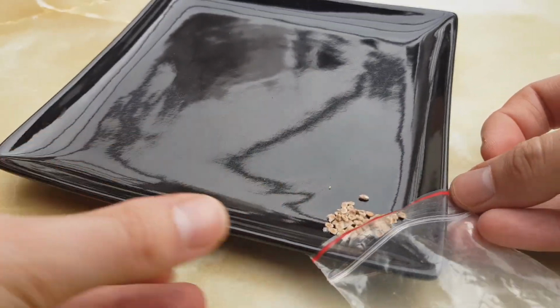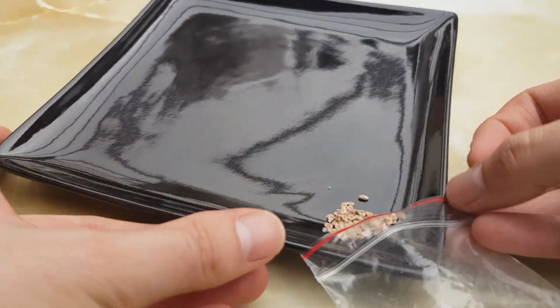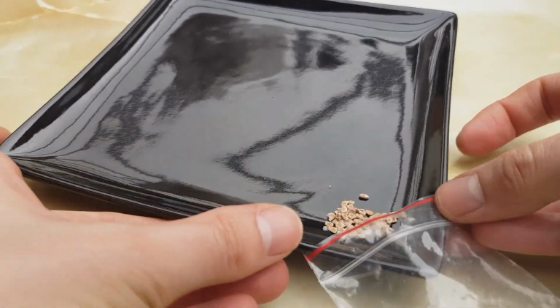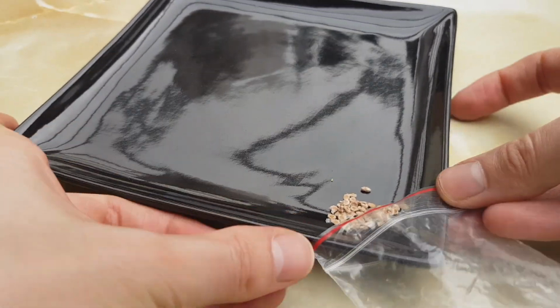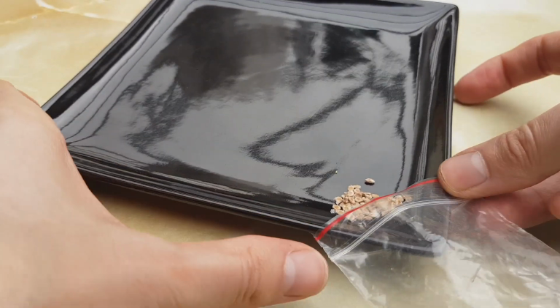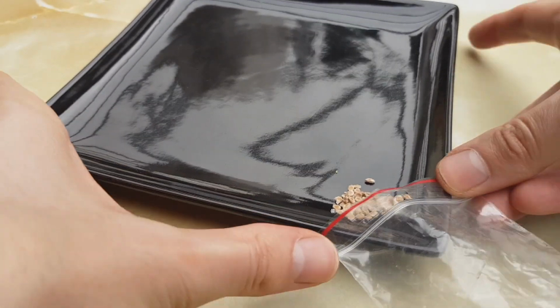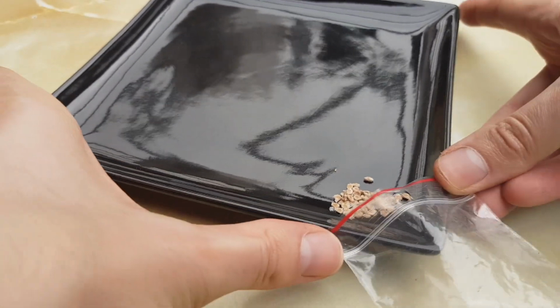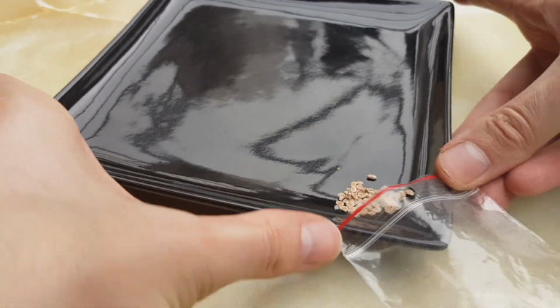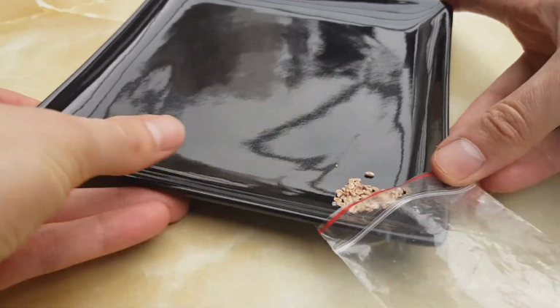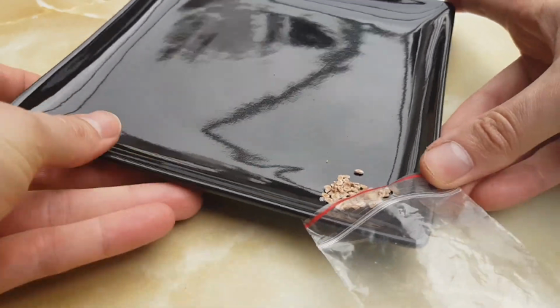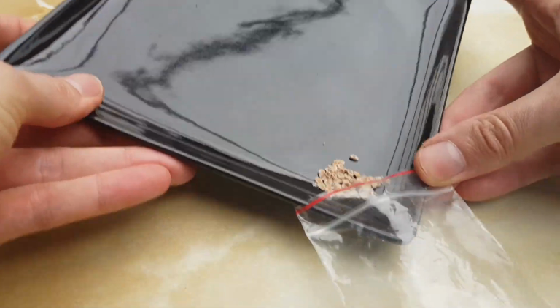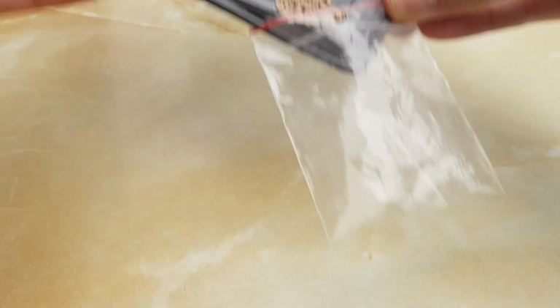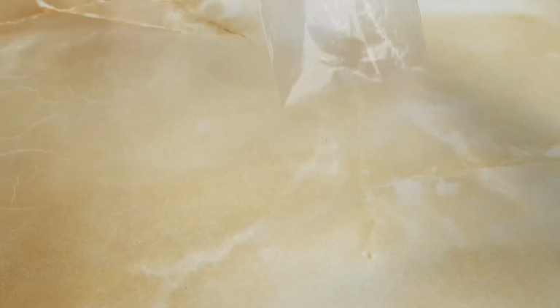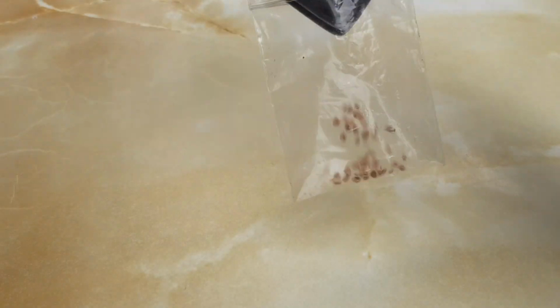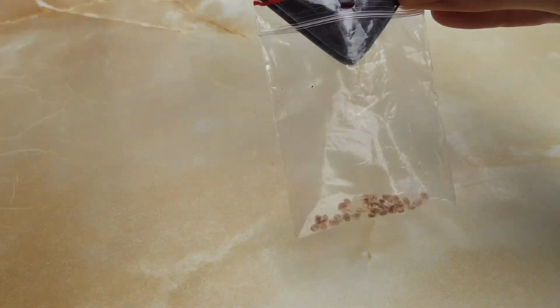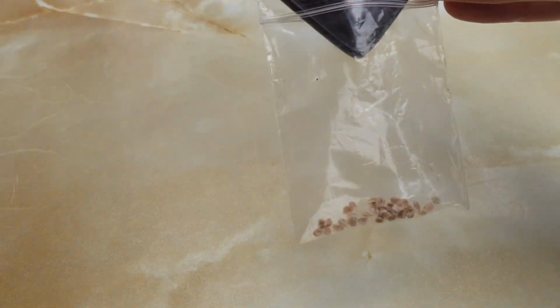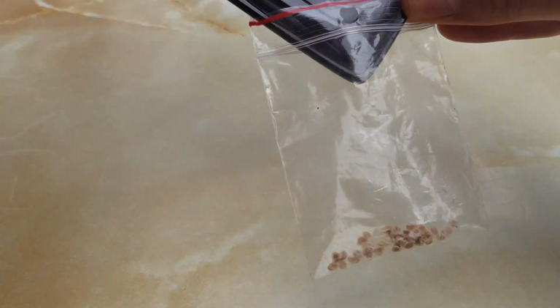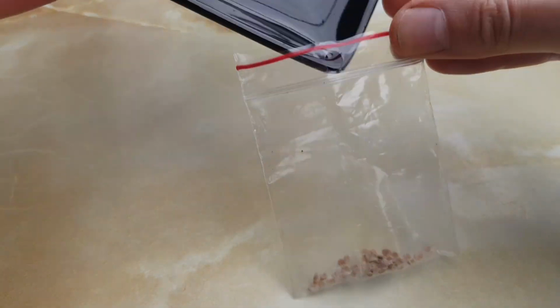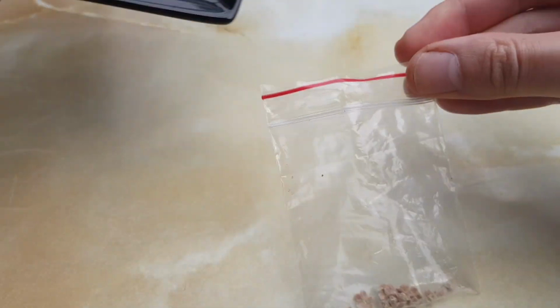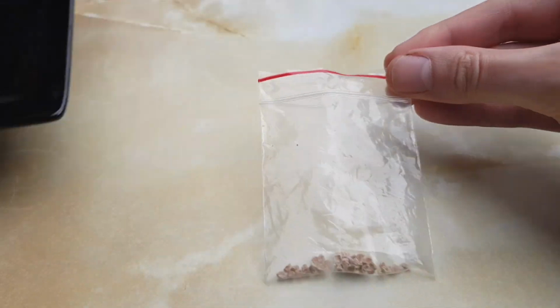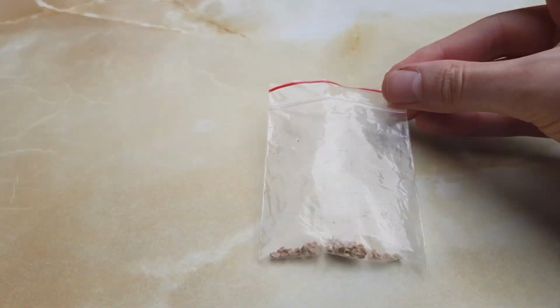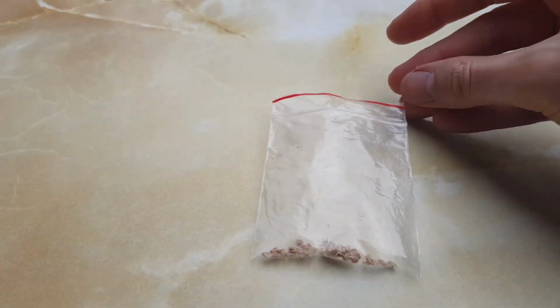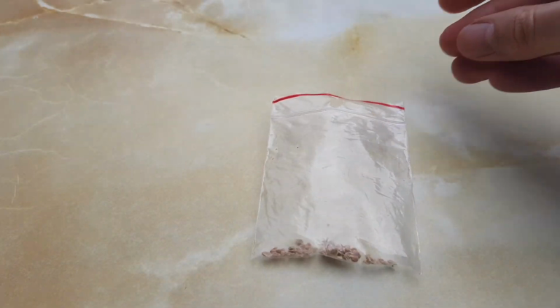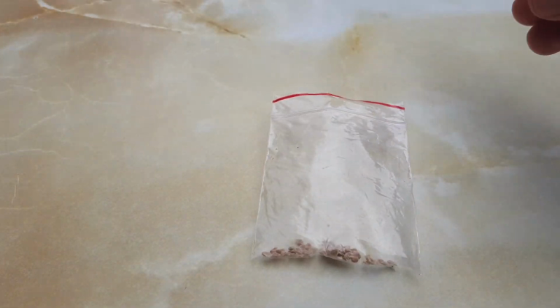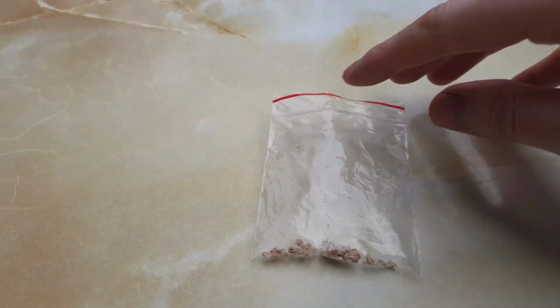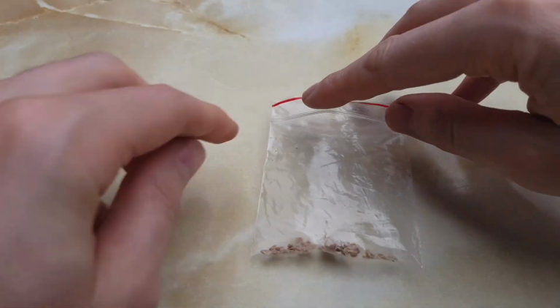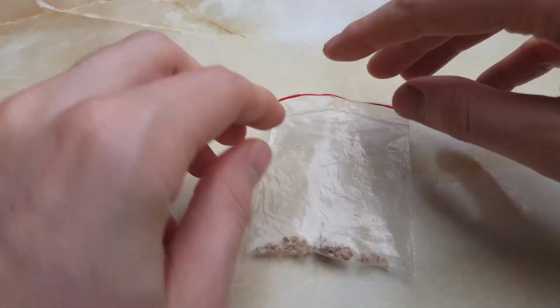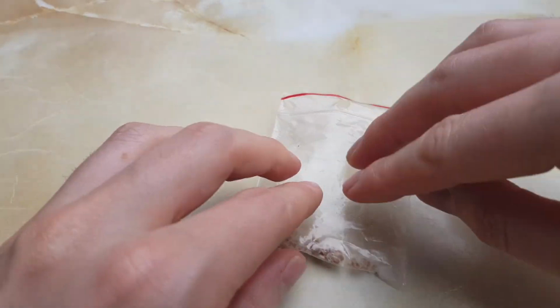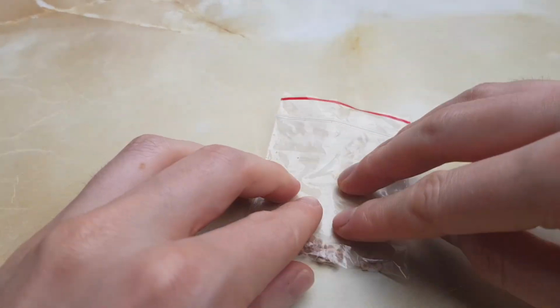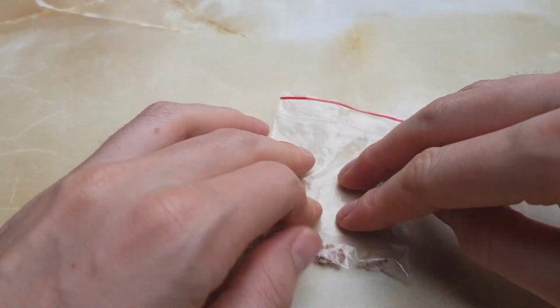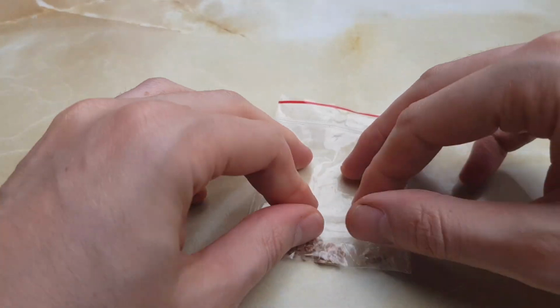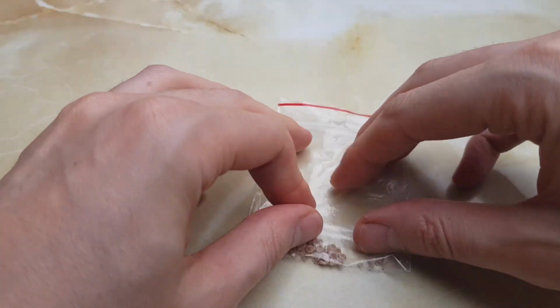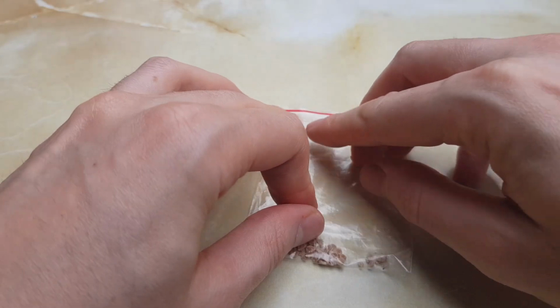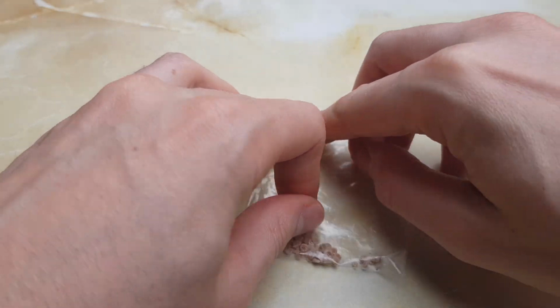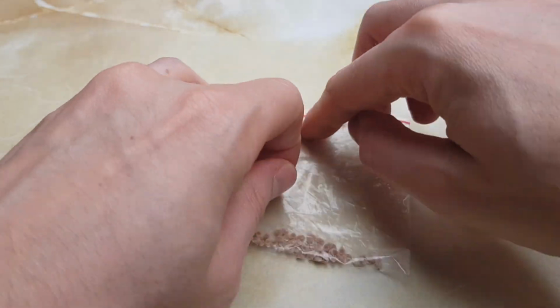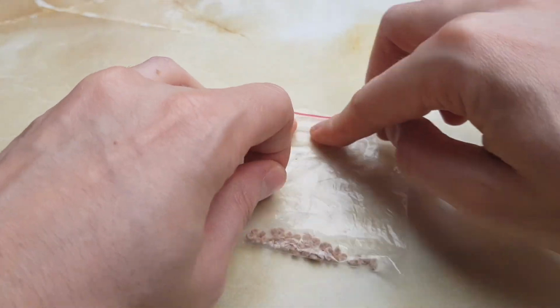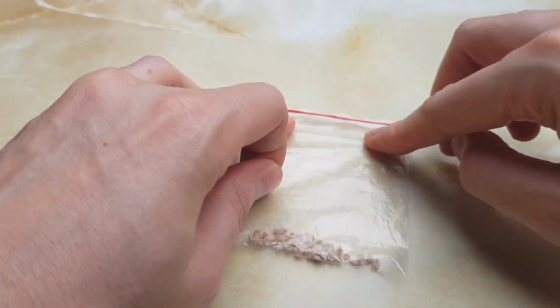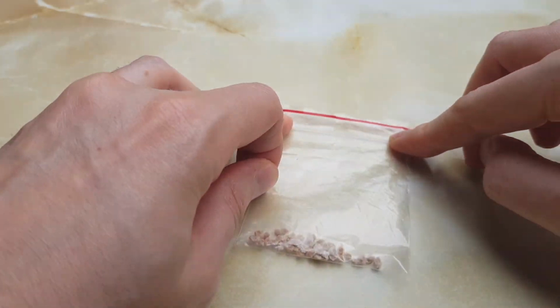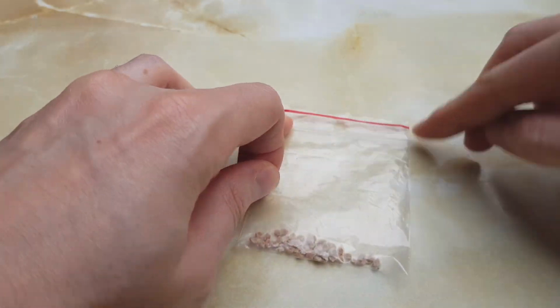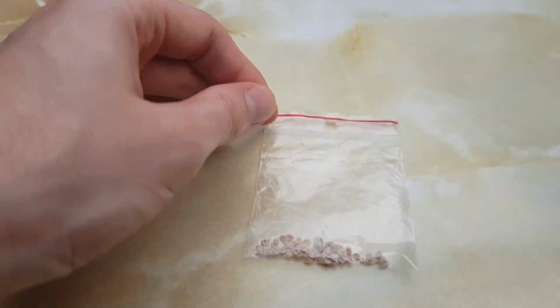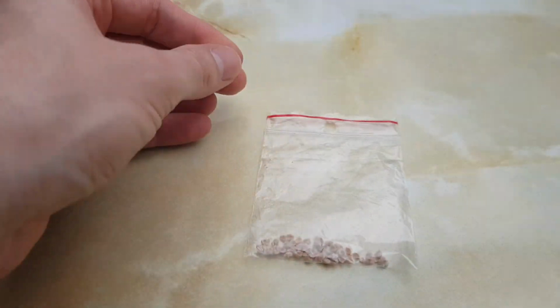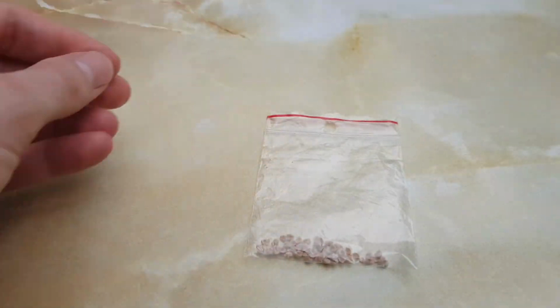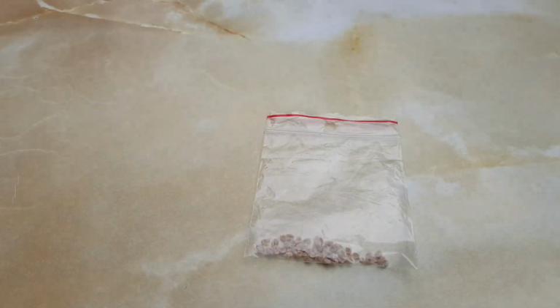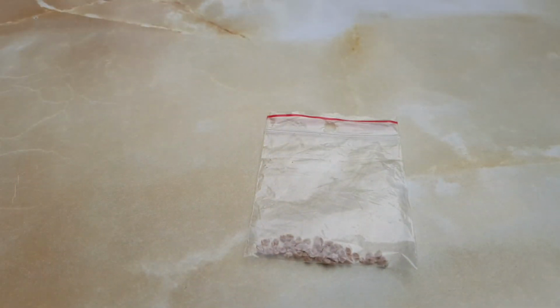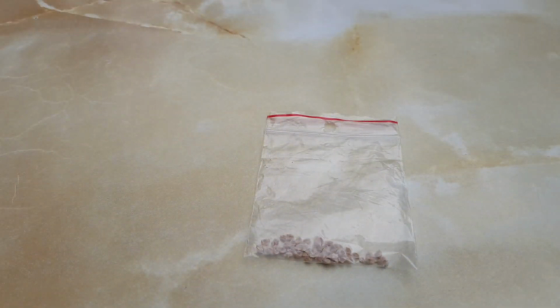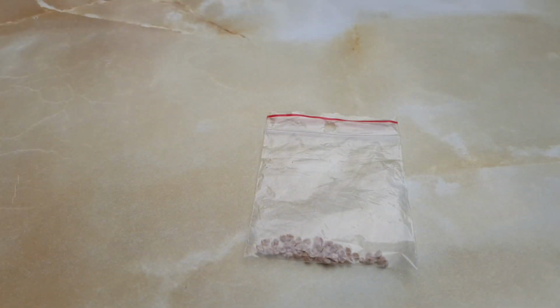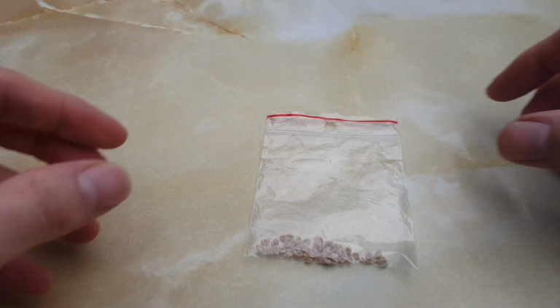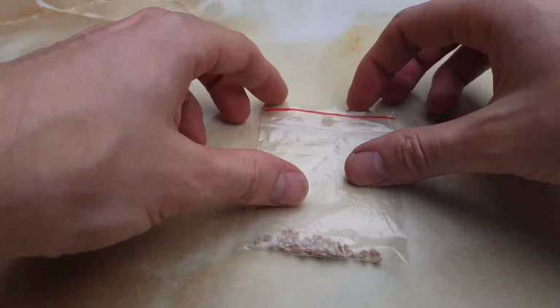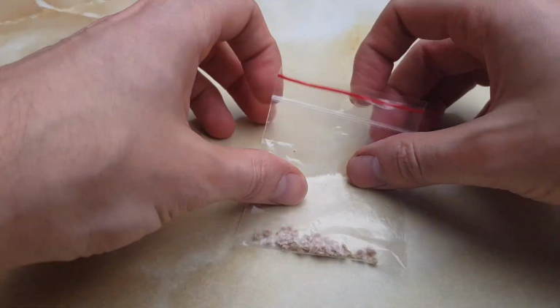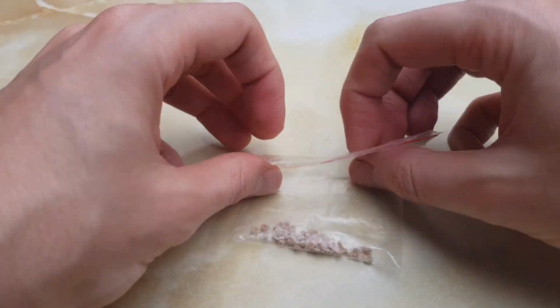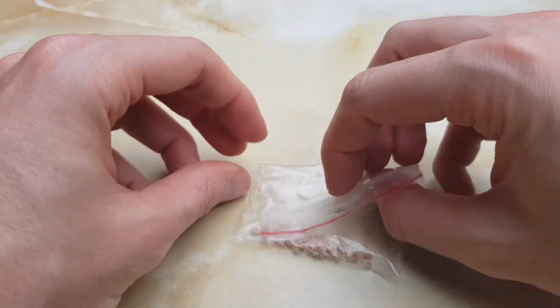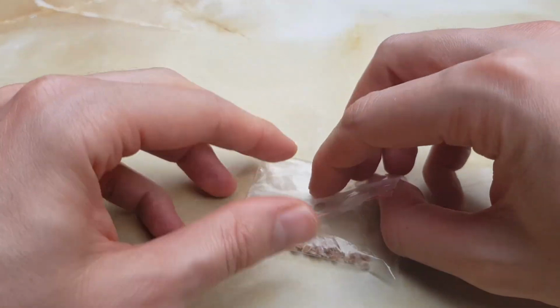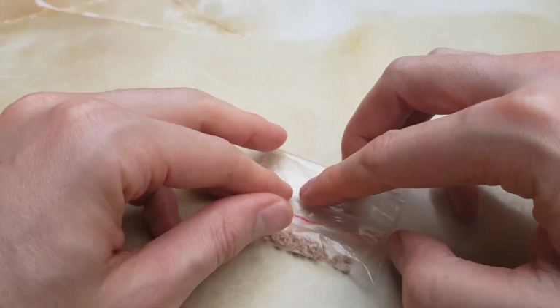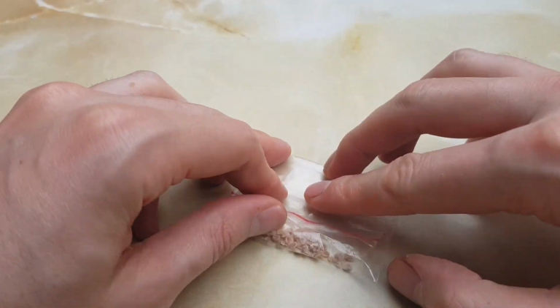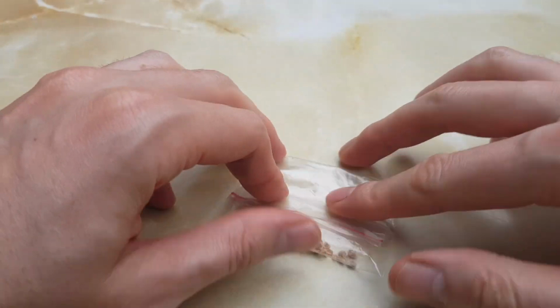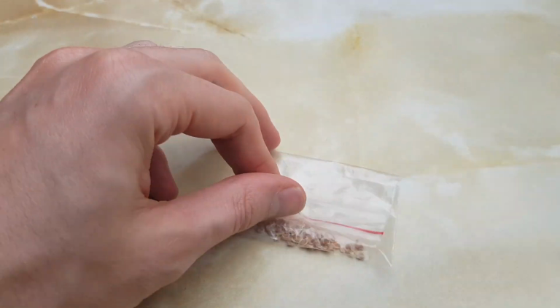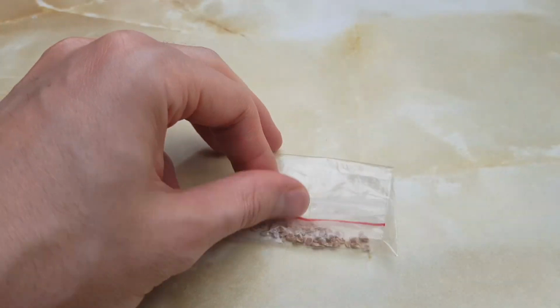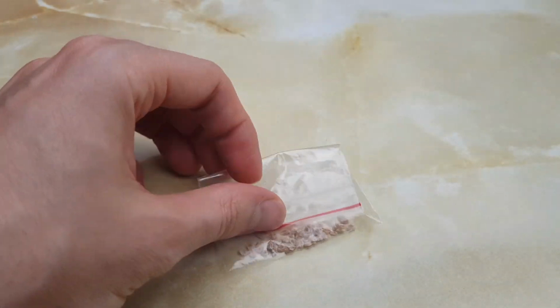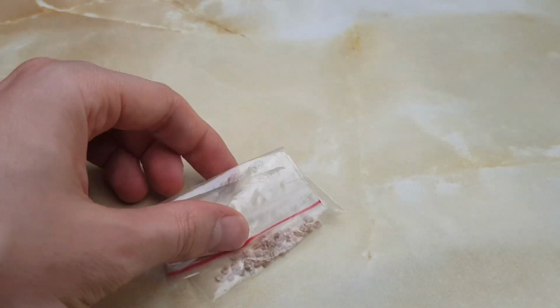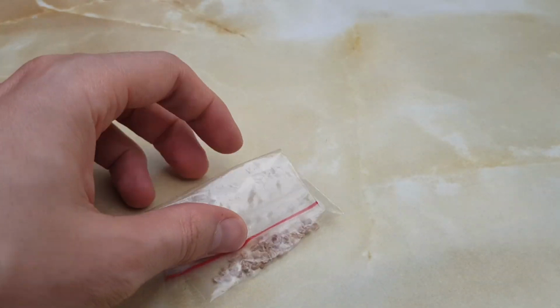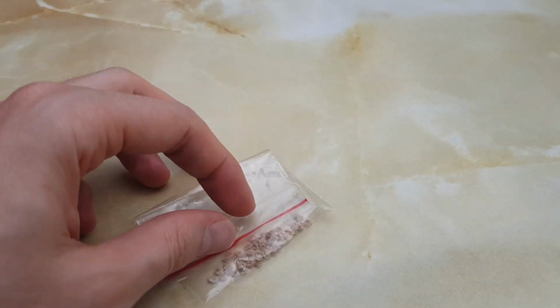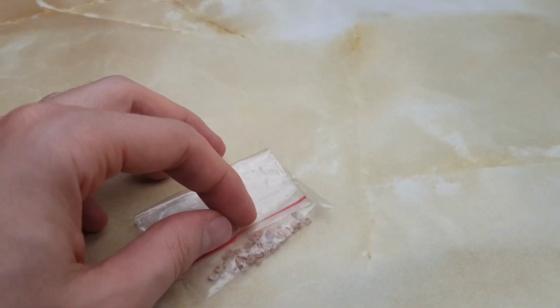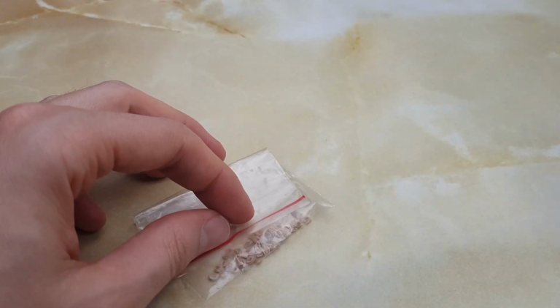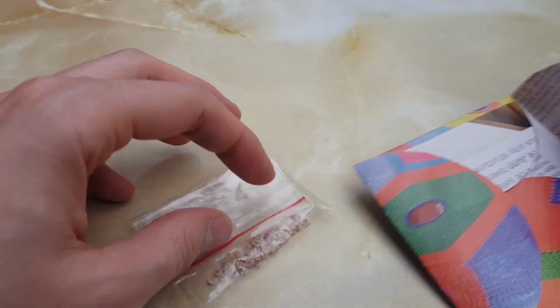Store in an airtight container. The seeds can sometimes remain viable for three or four years, but for best results, use them the next season.